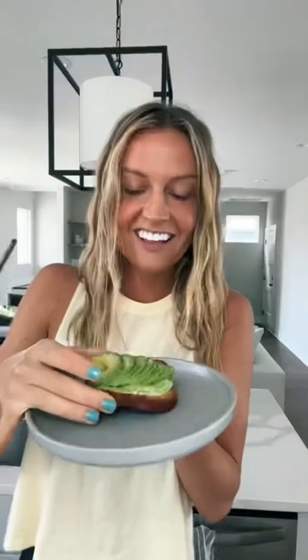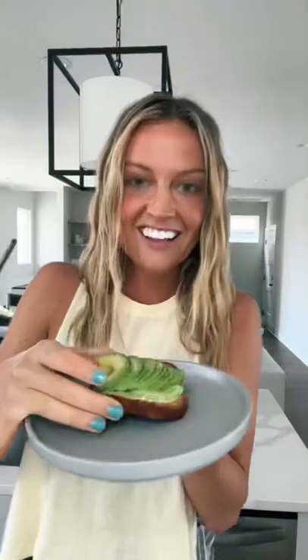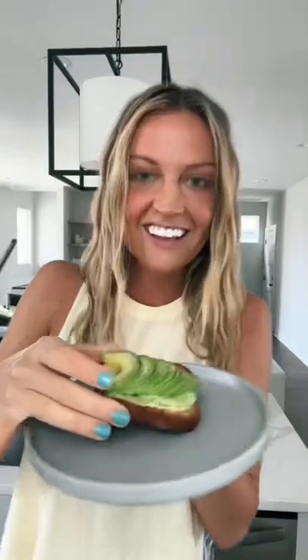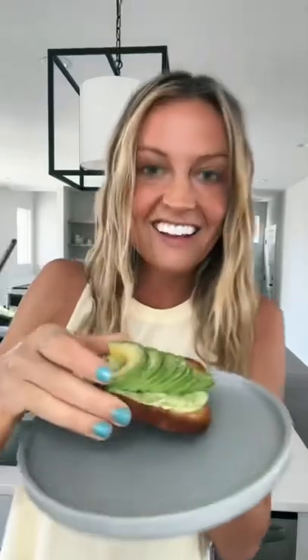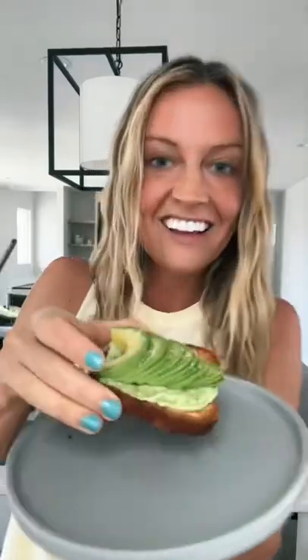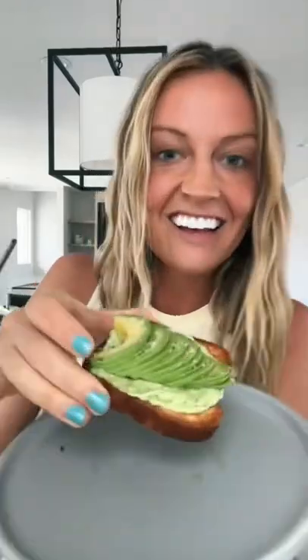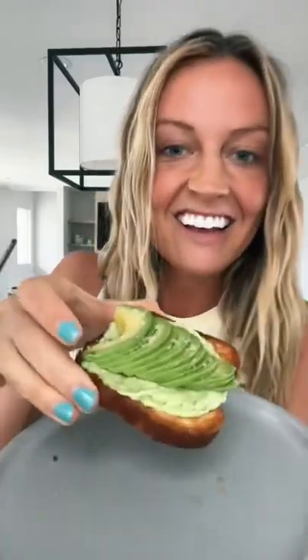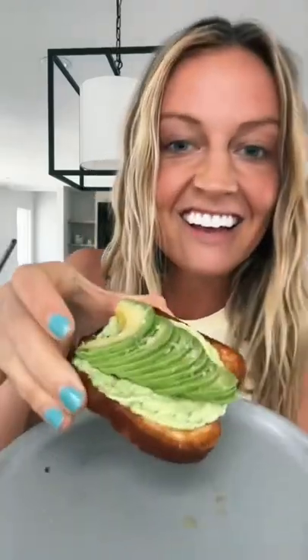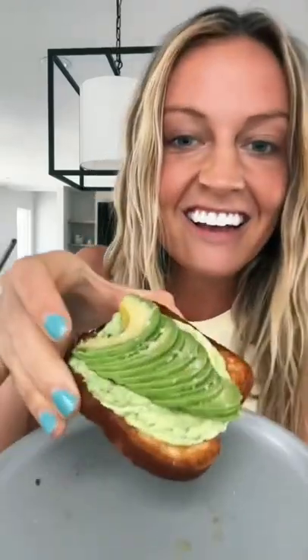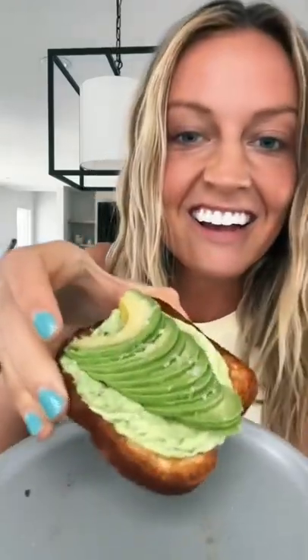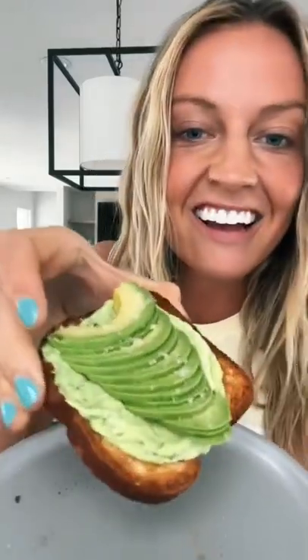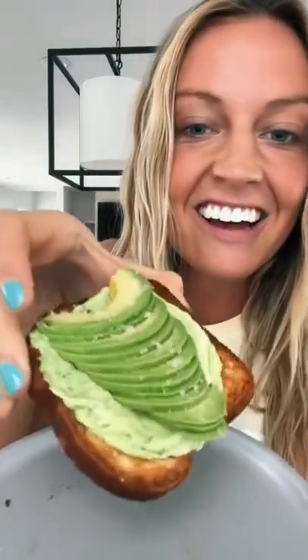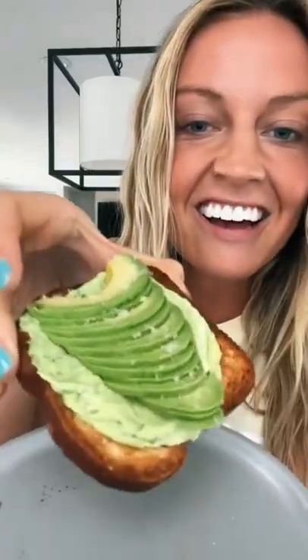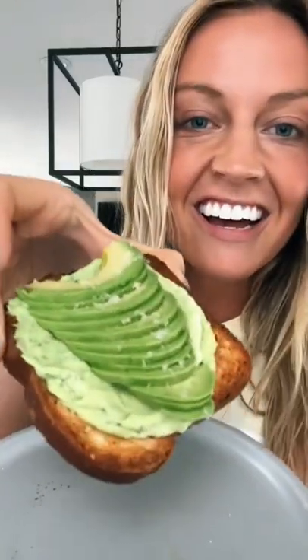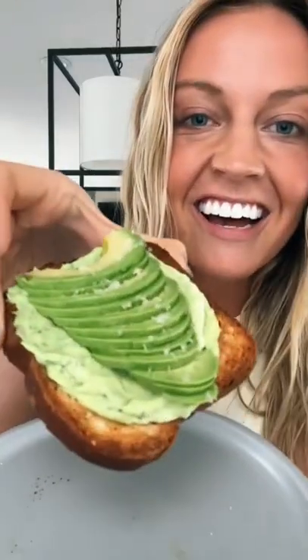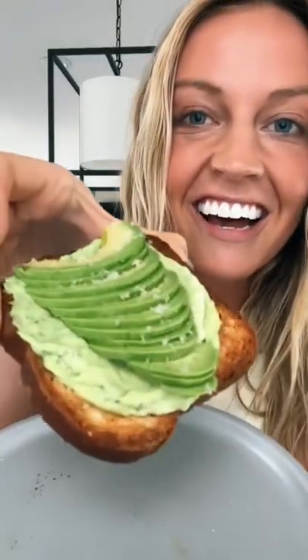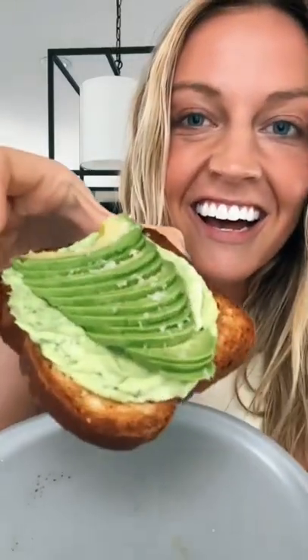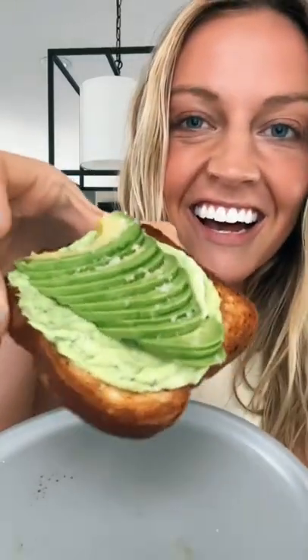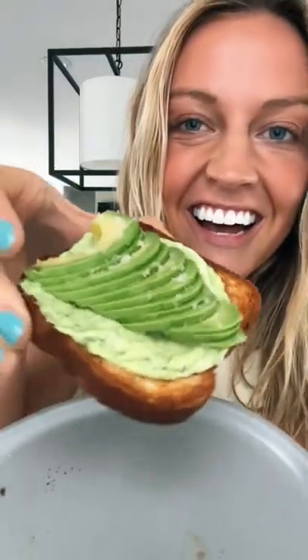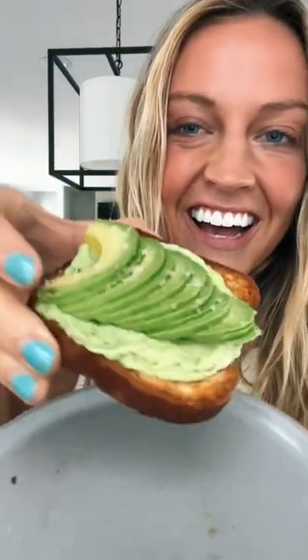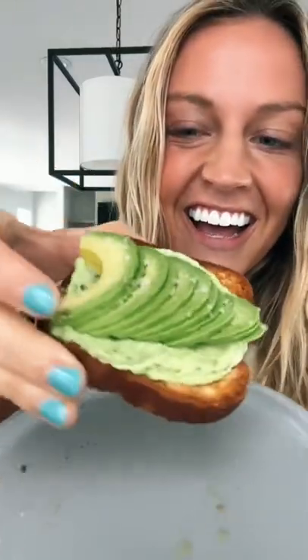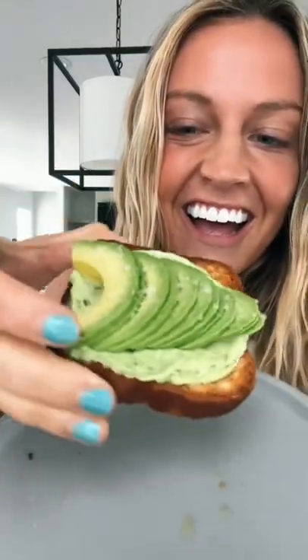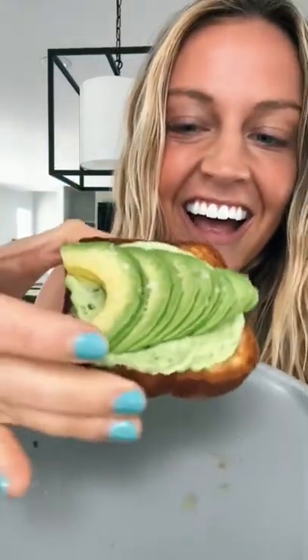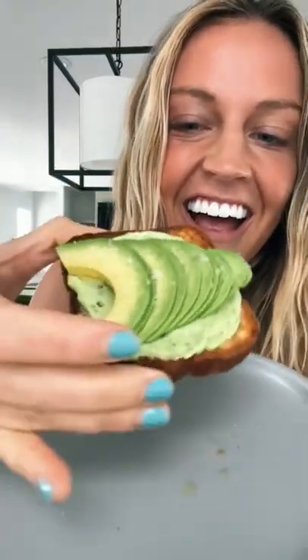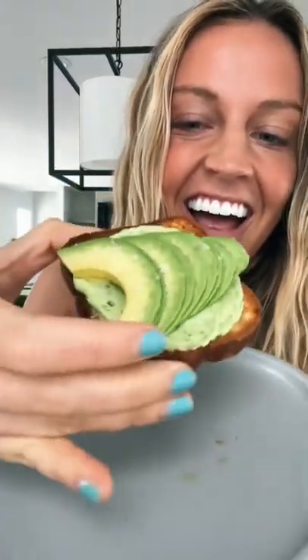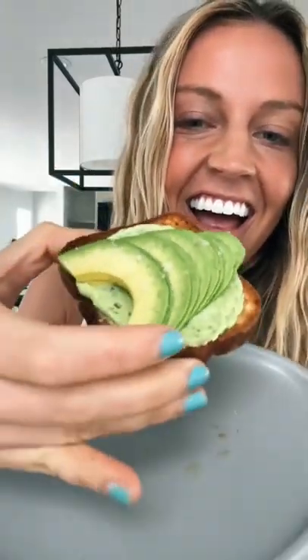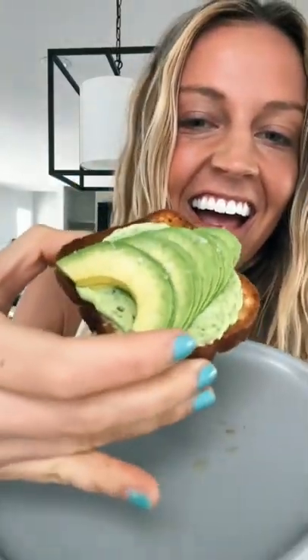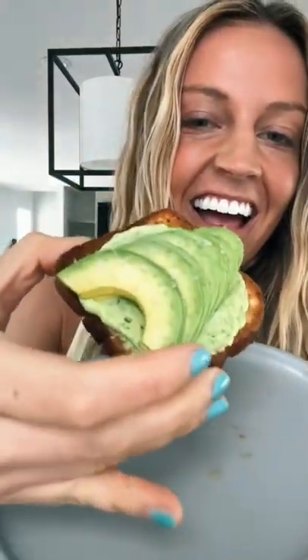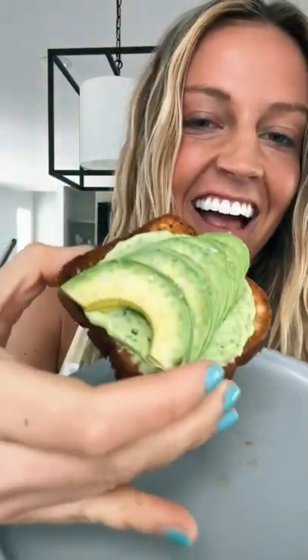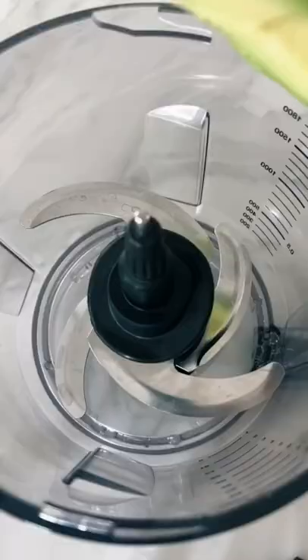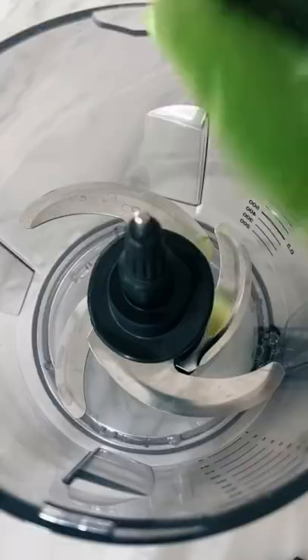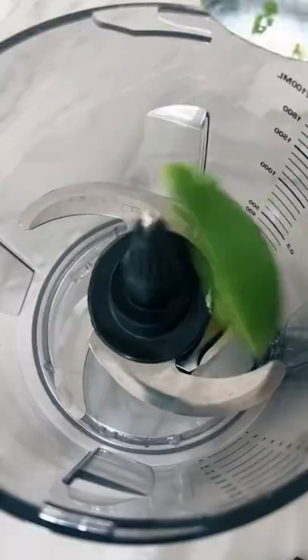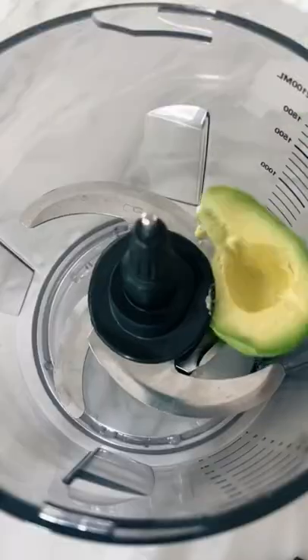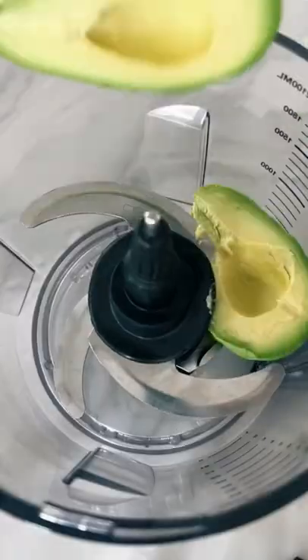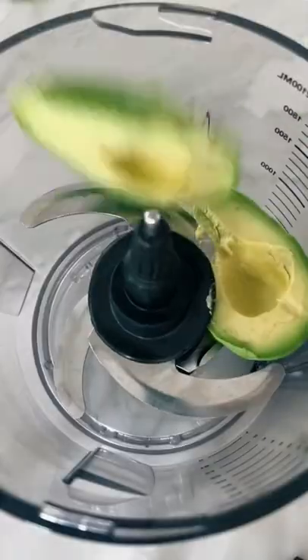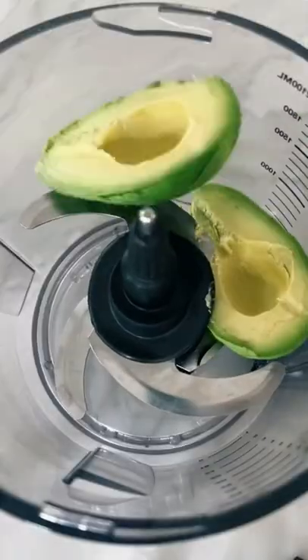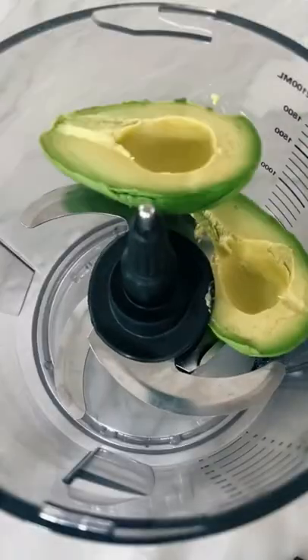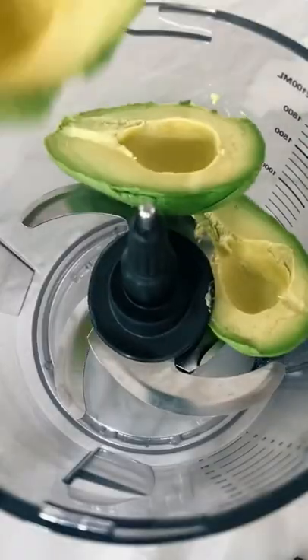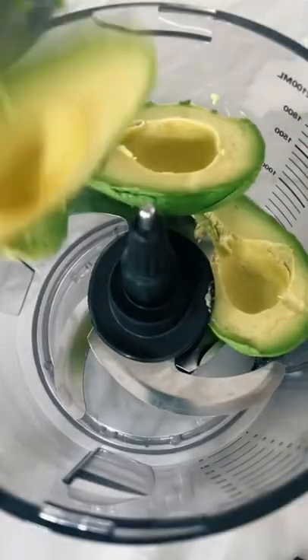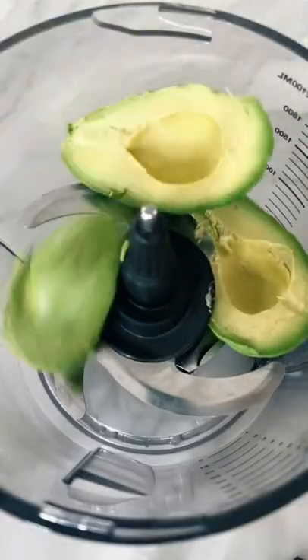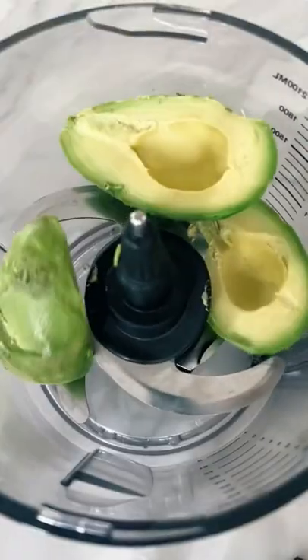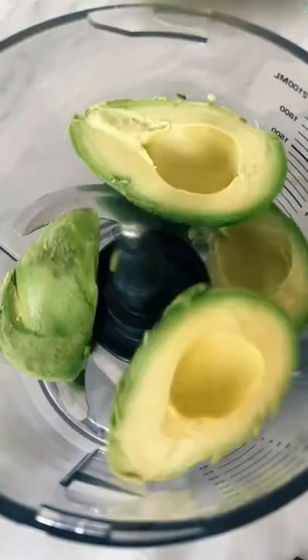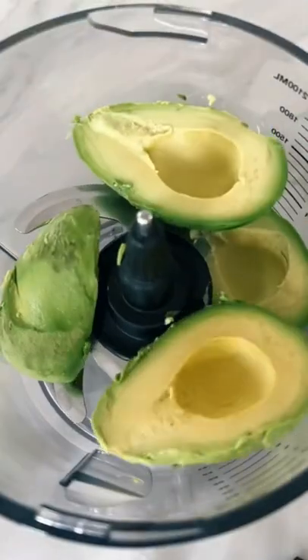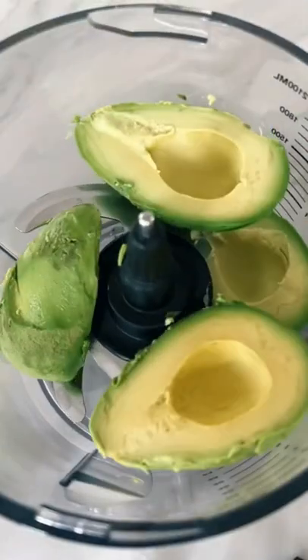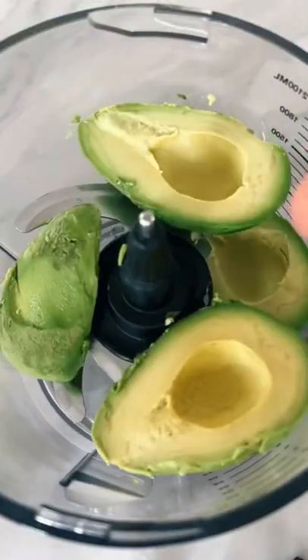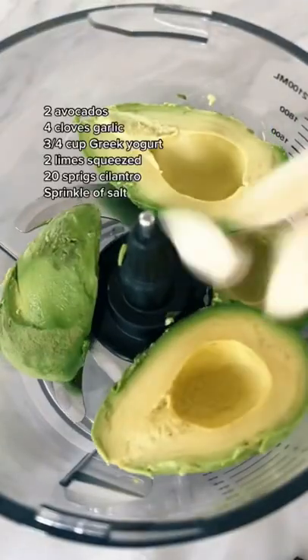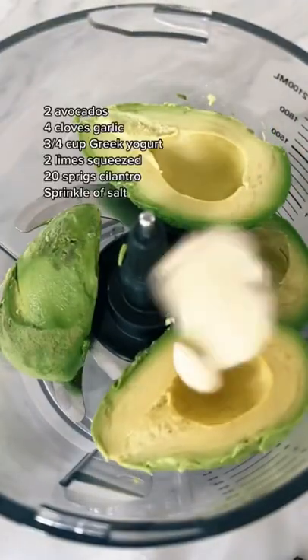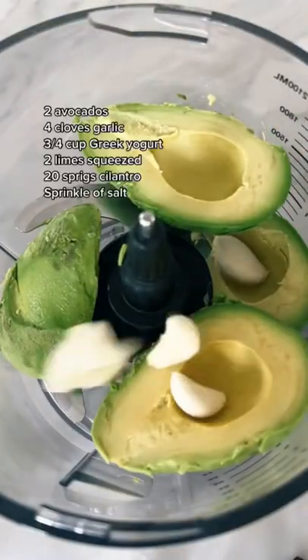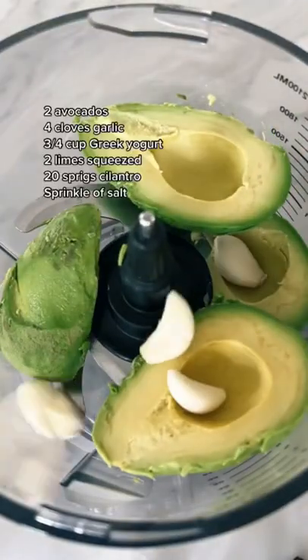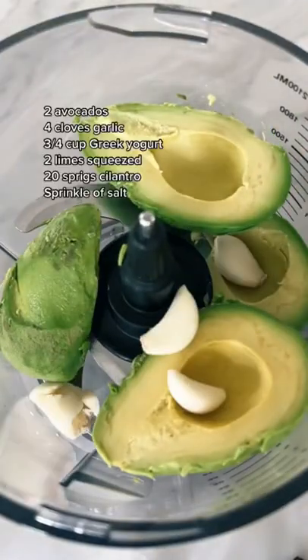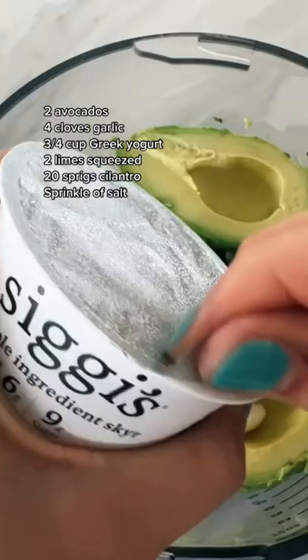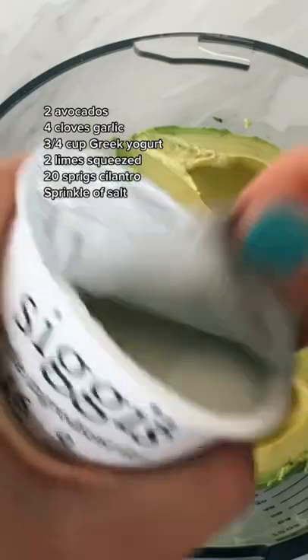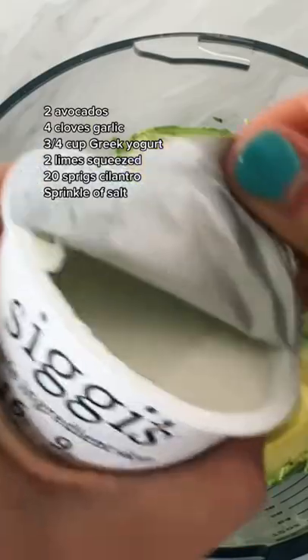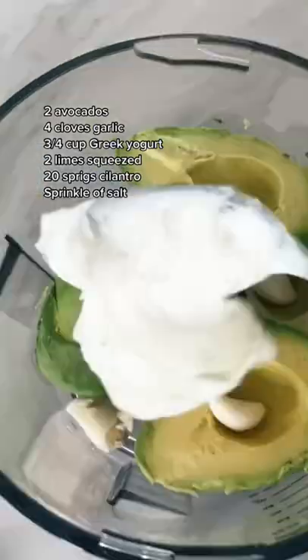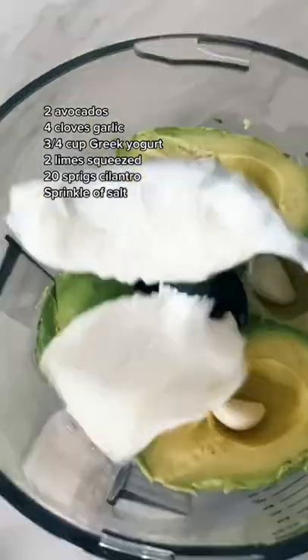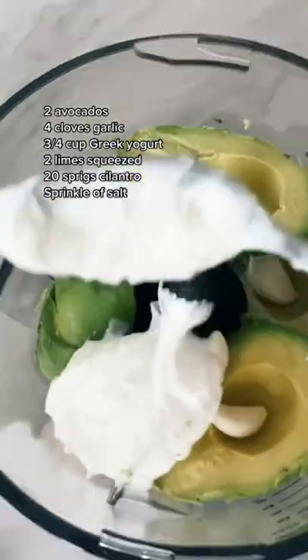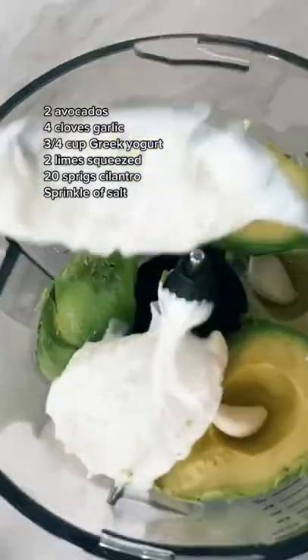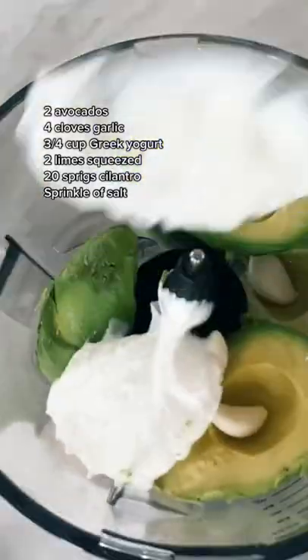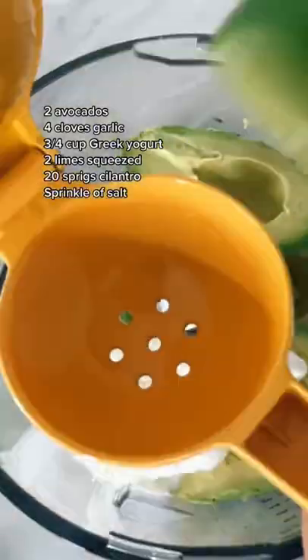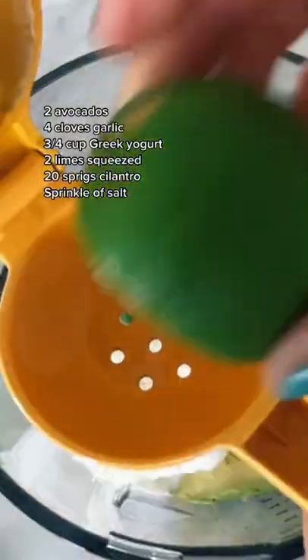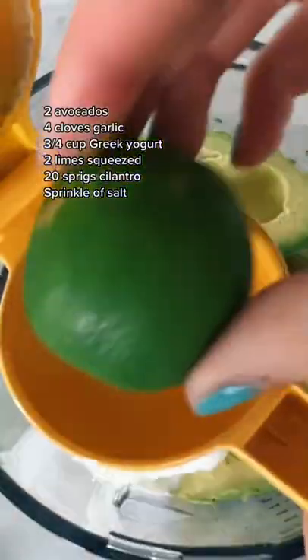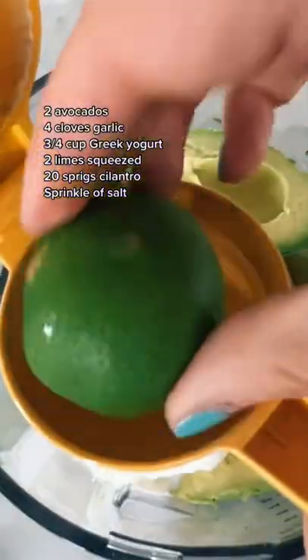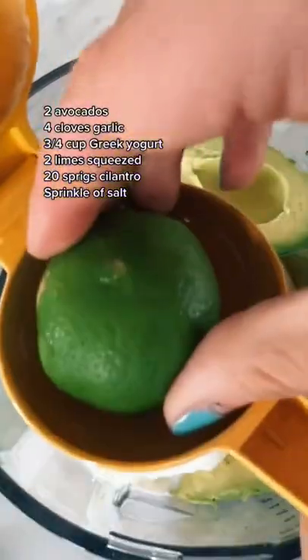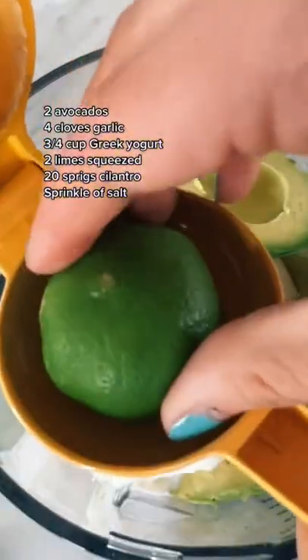I think I just — actually, I am confident I just made the world's best avocado toast with this avocado spread.